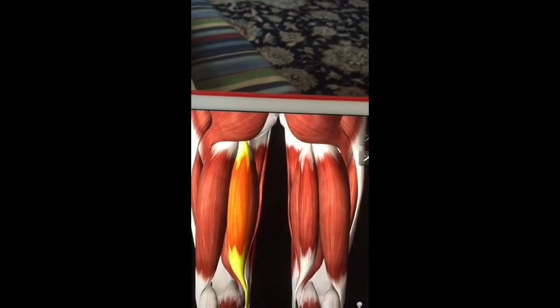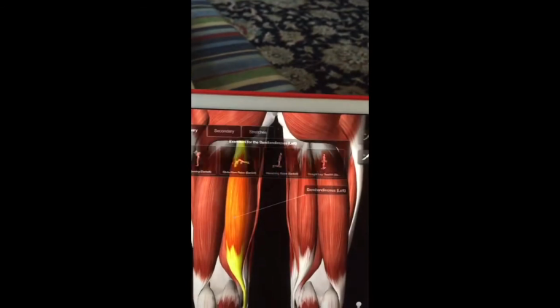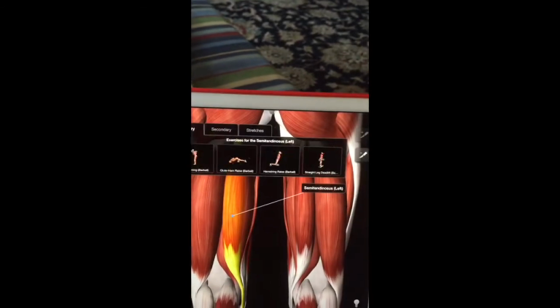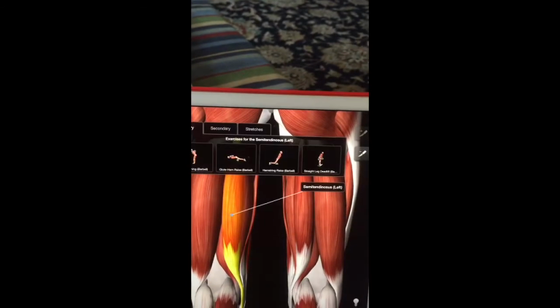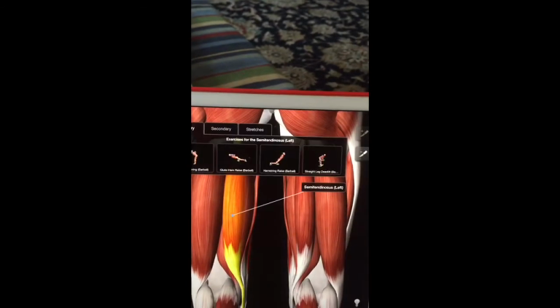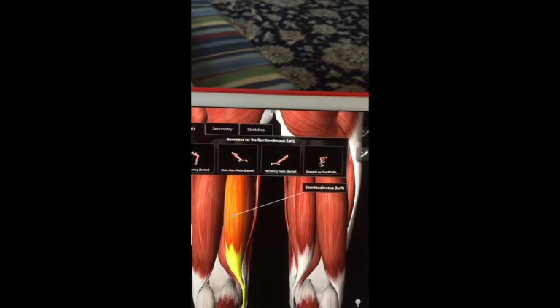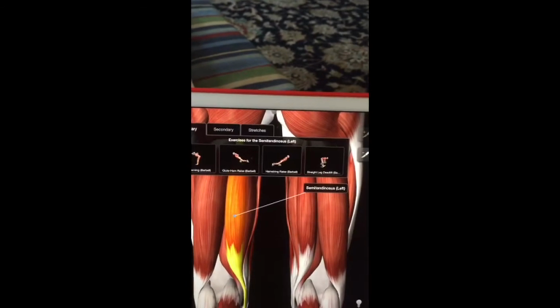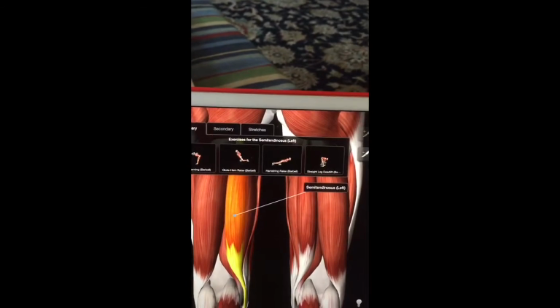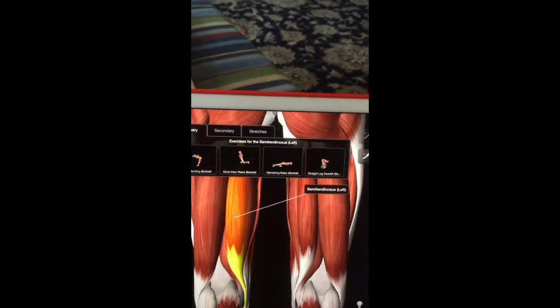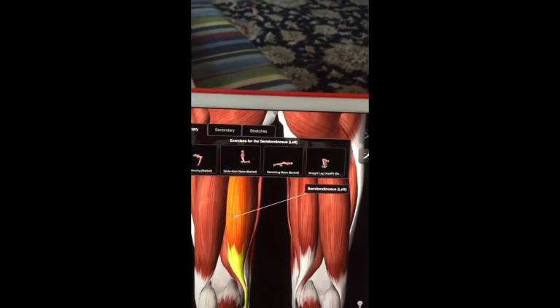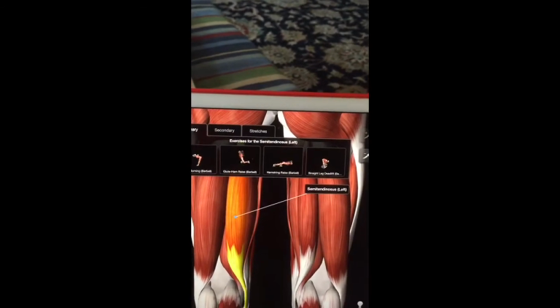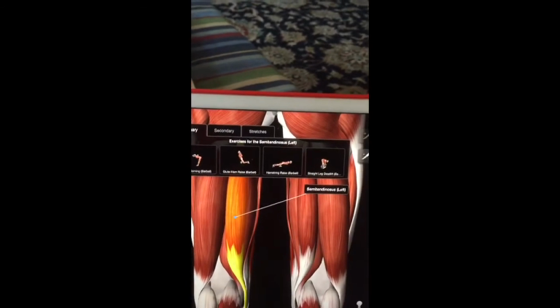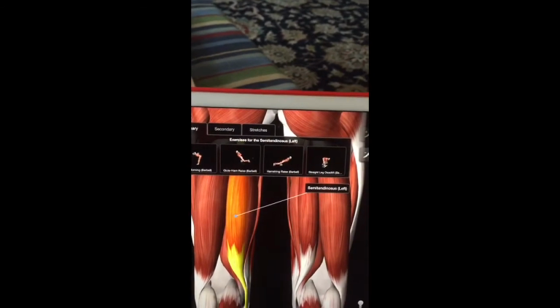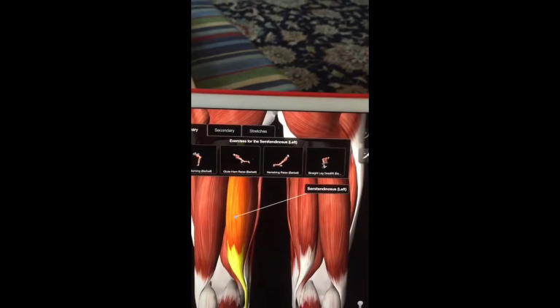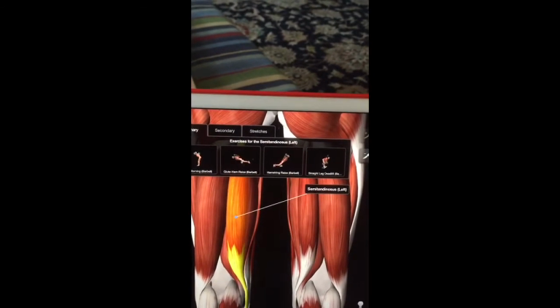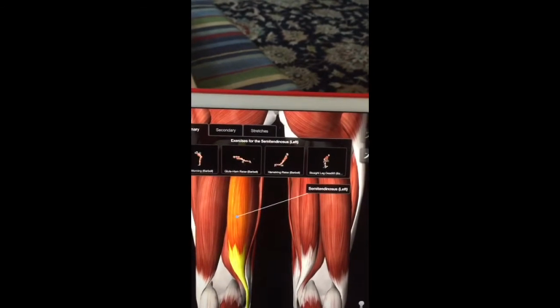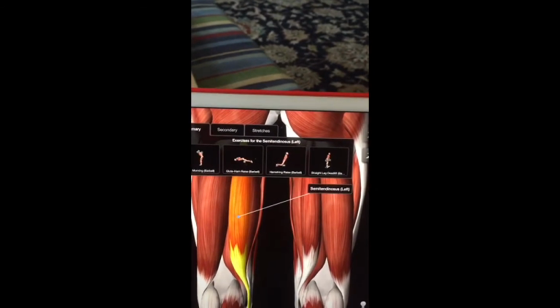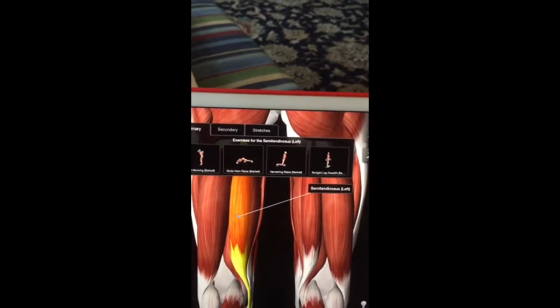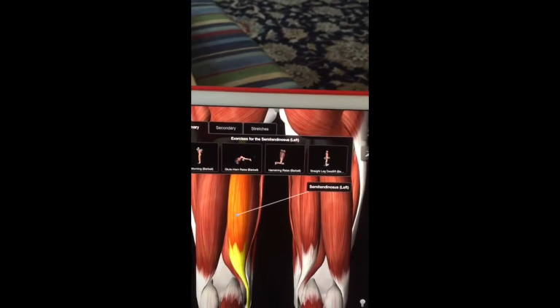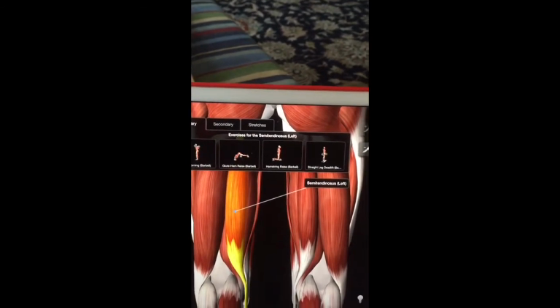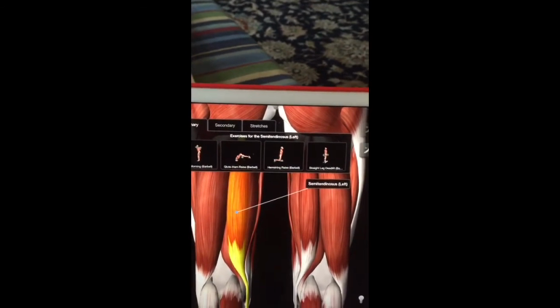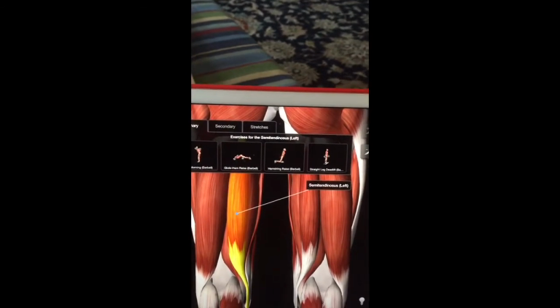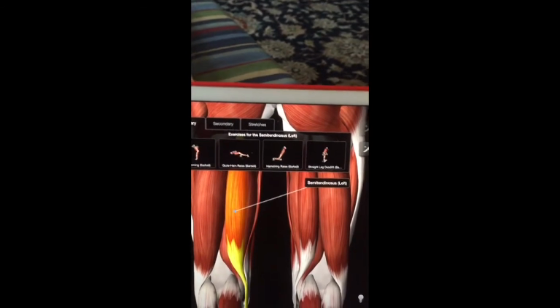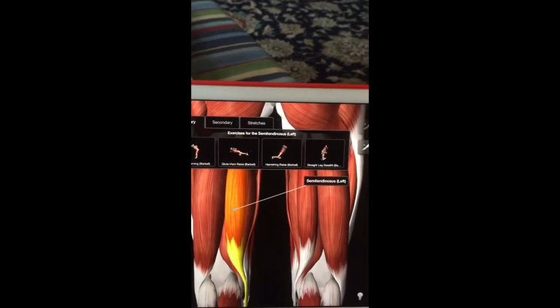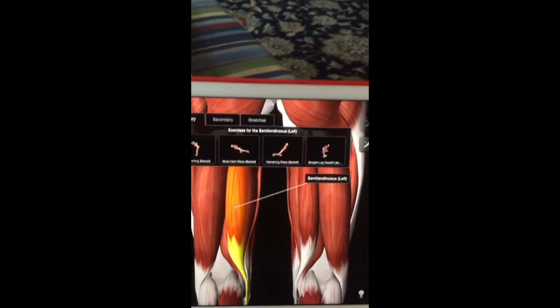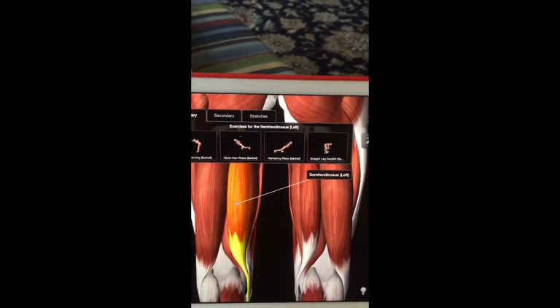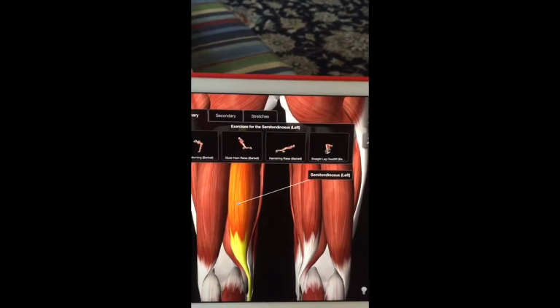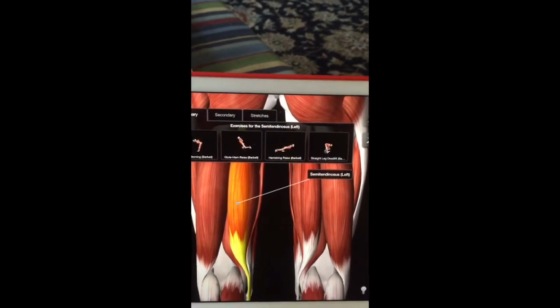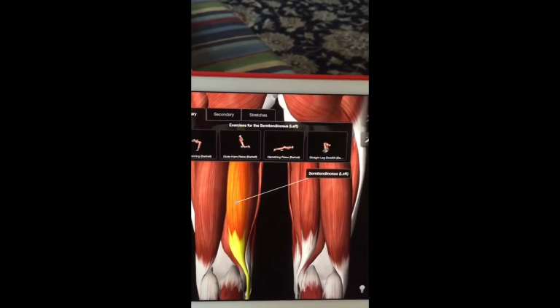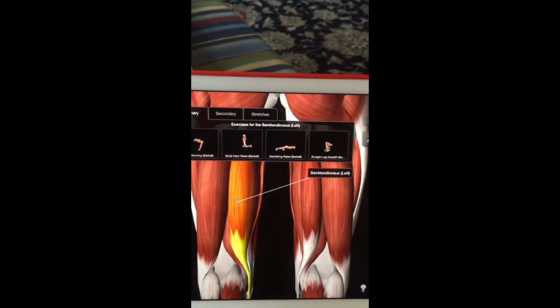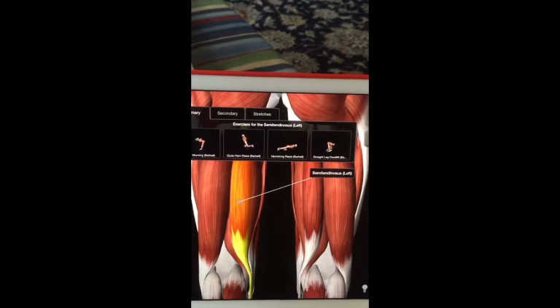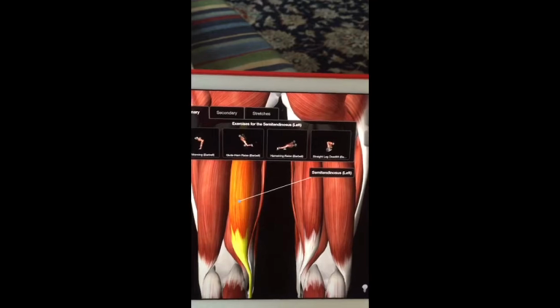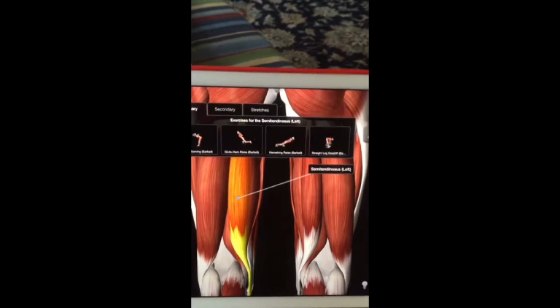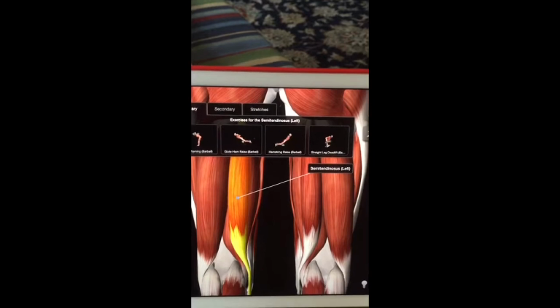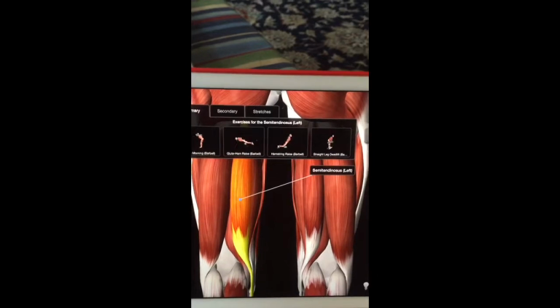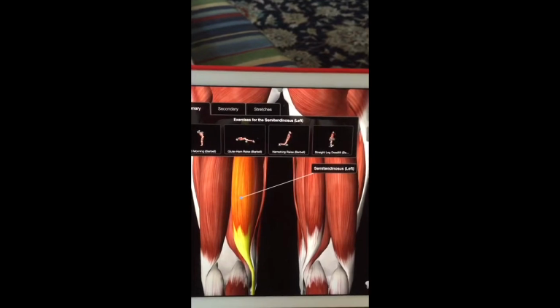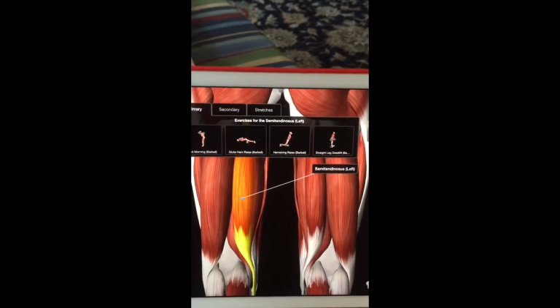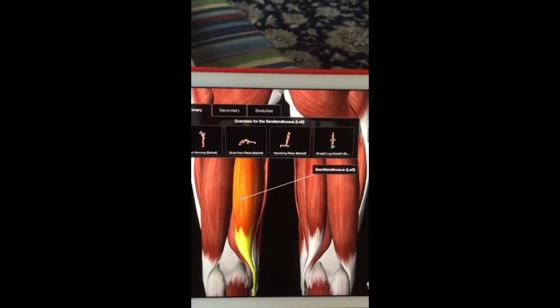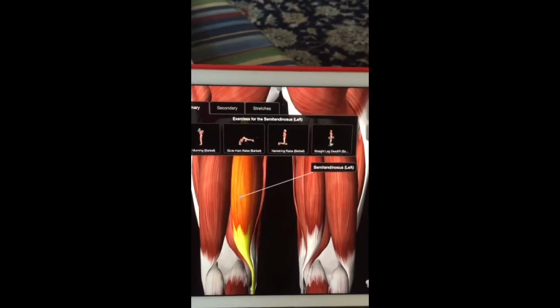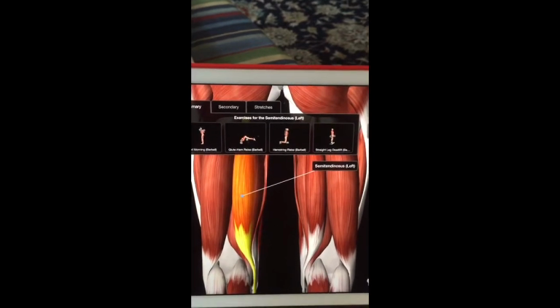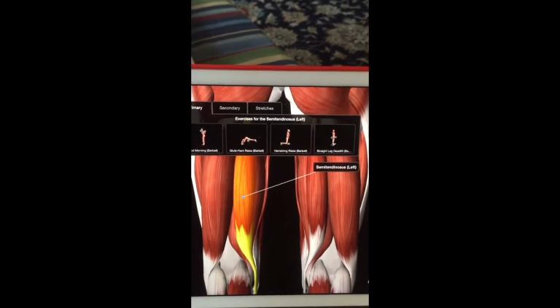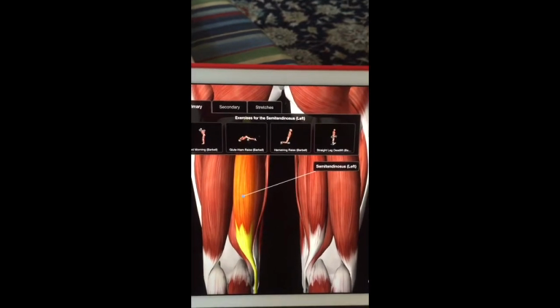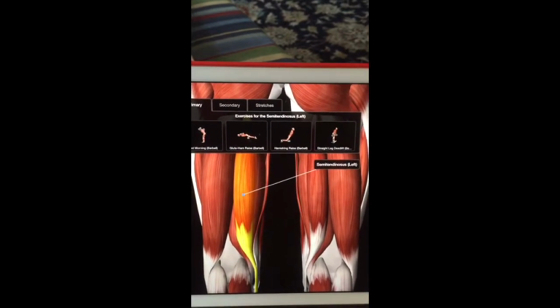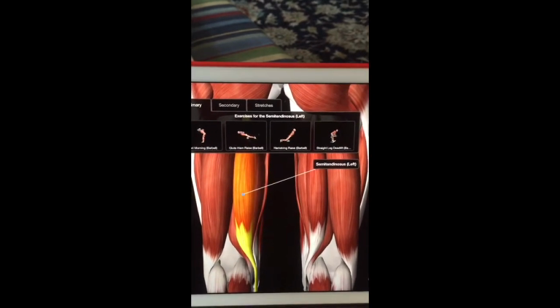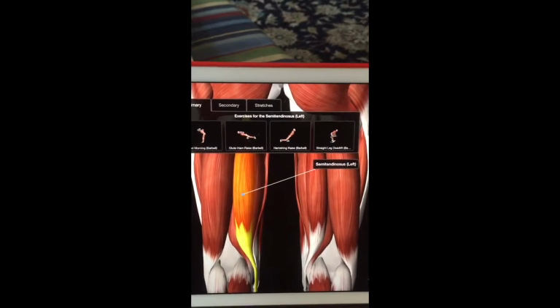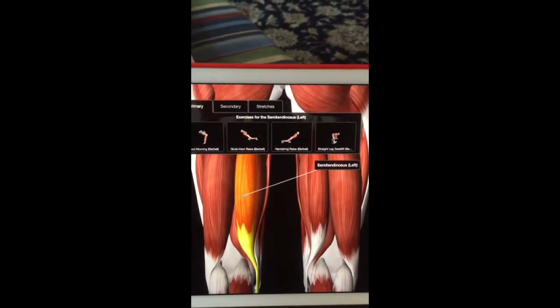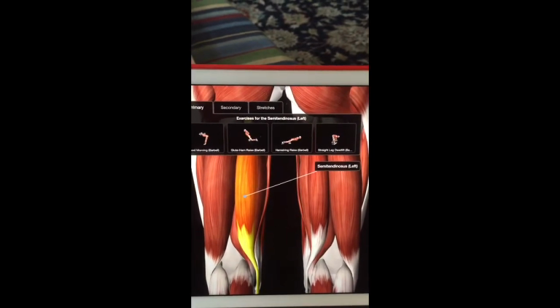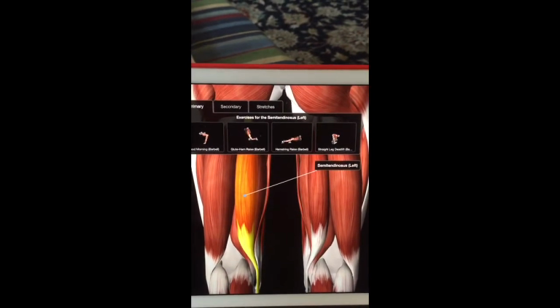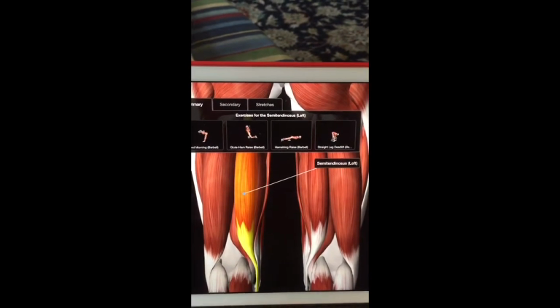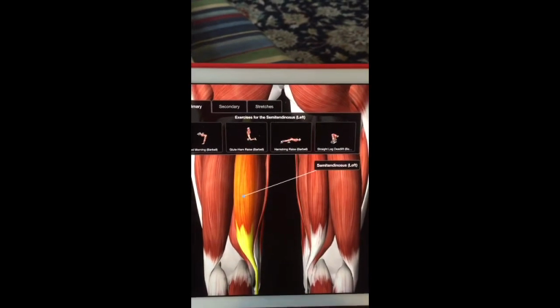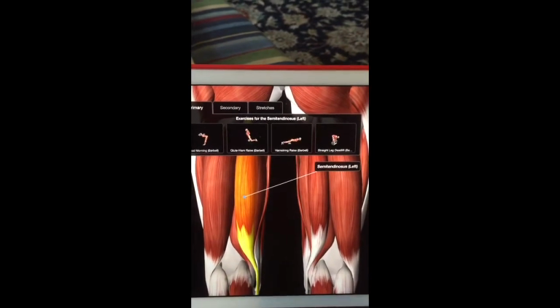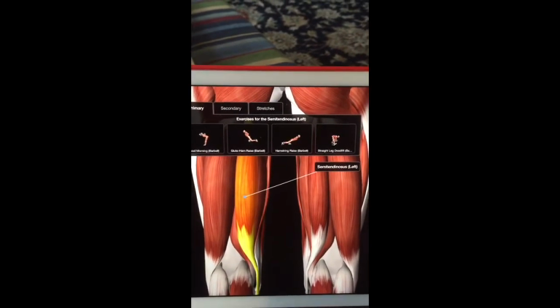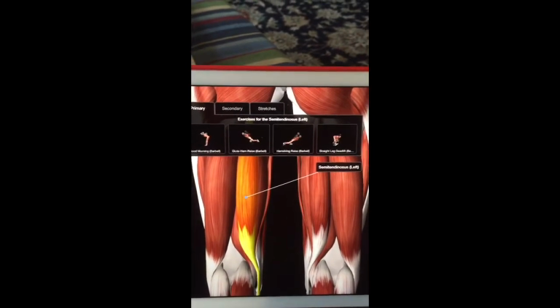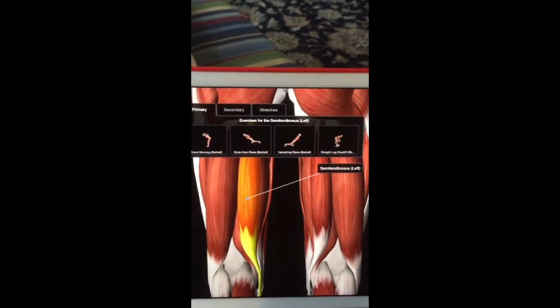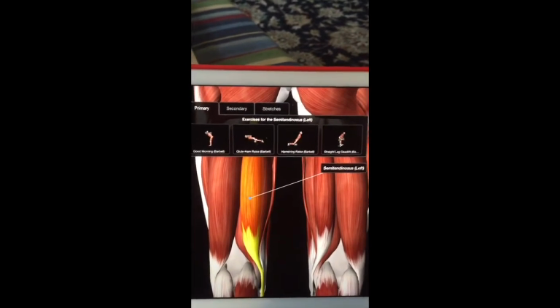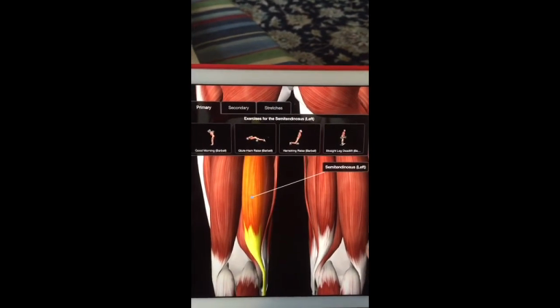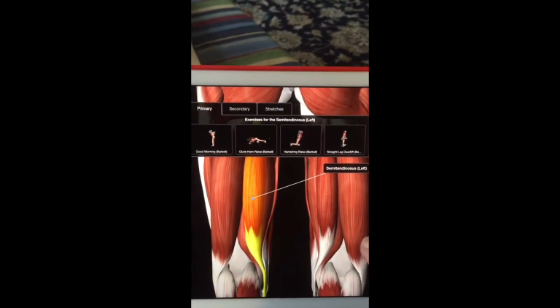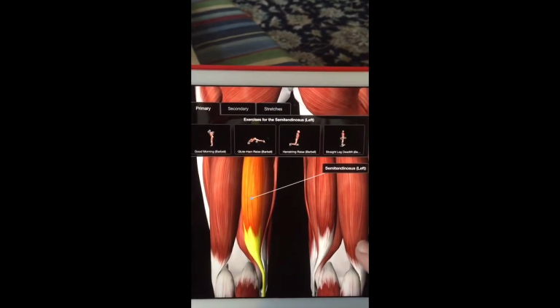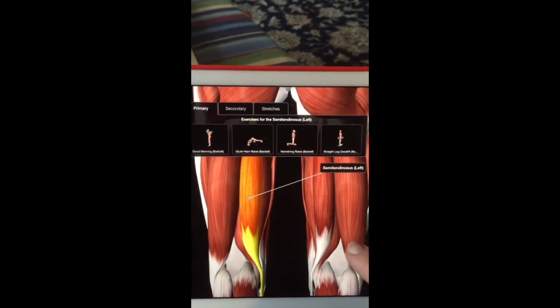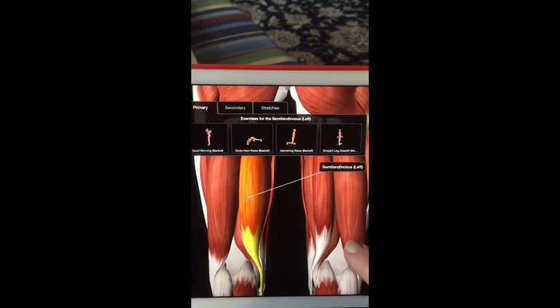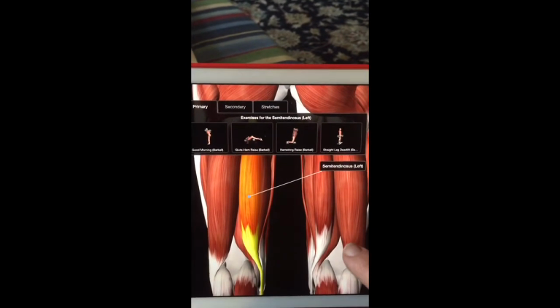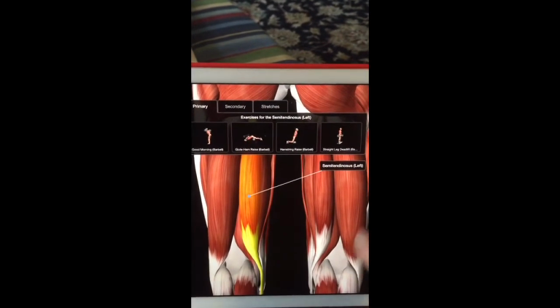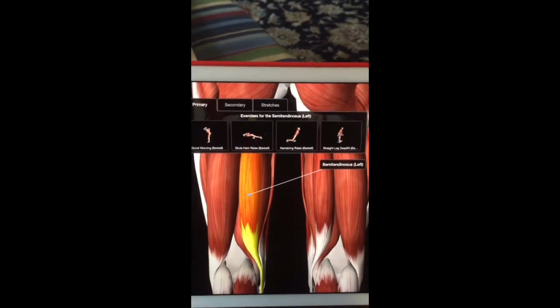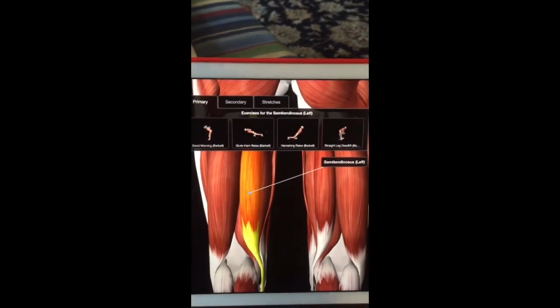Oh look, it's a hamstring. So that's the anatomy of the inside of the knee.